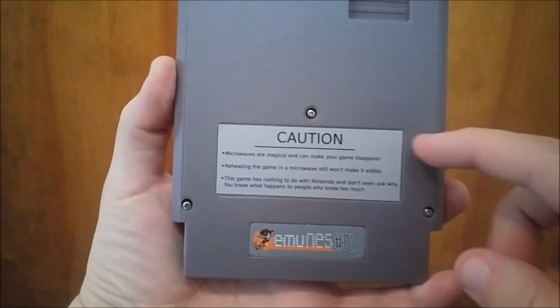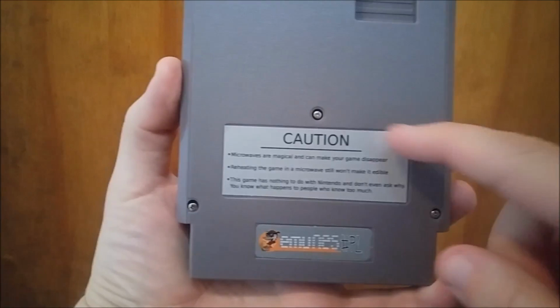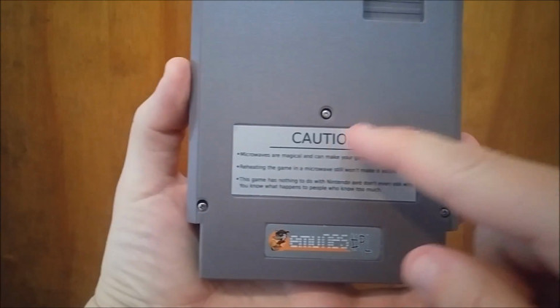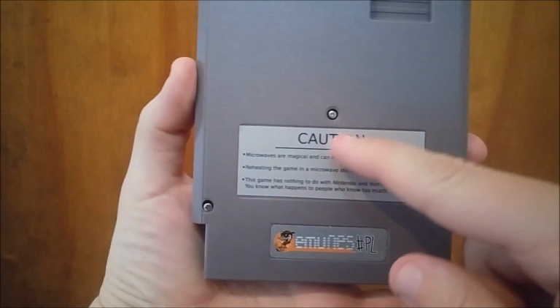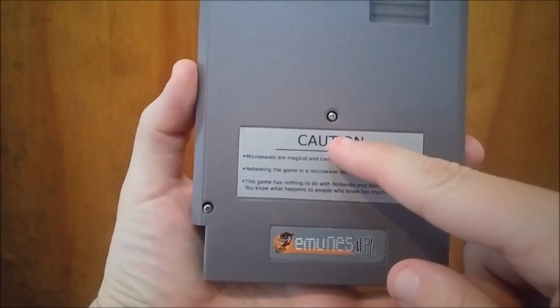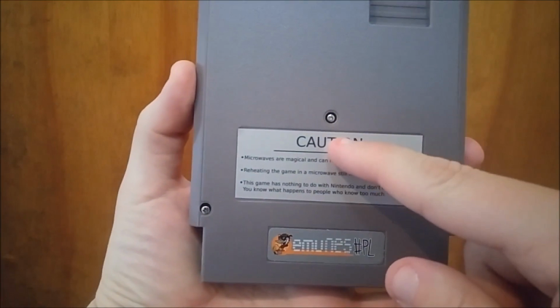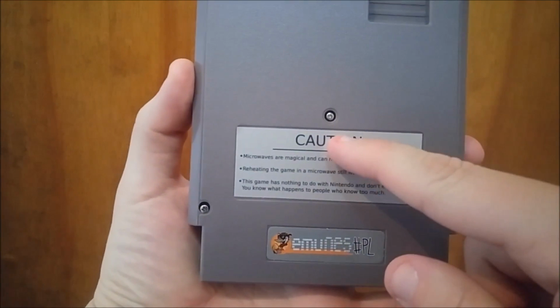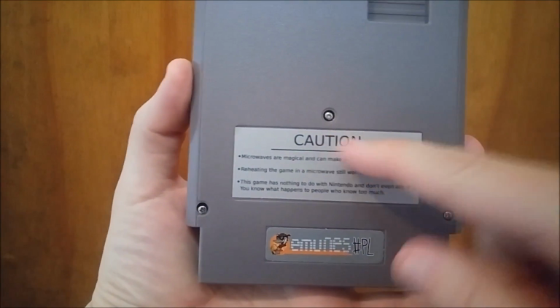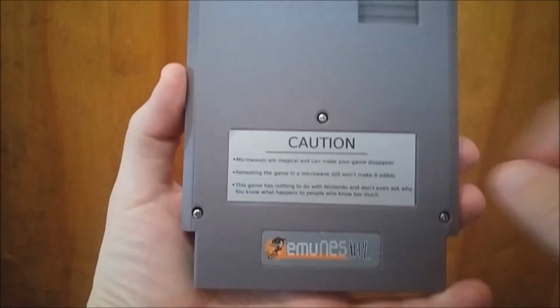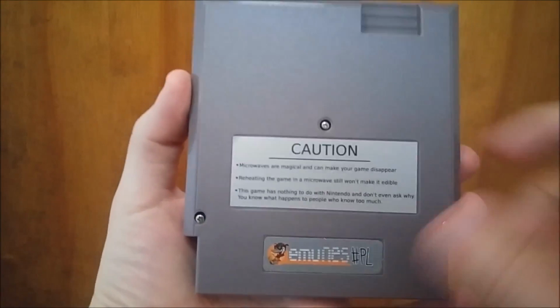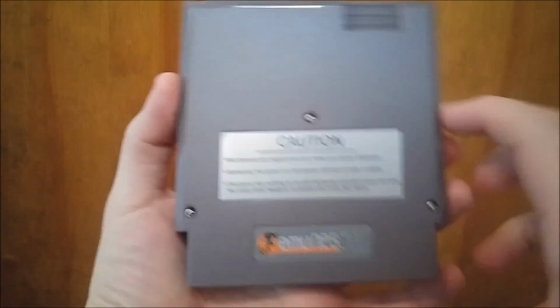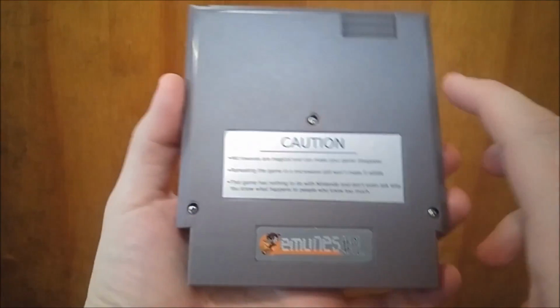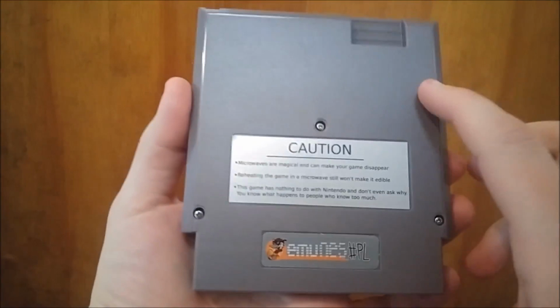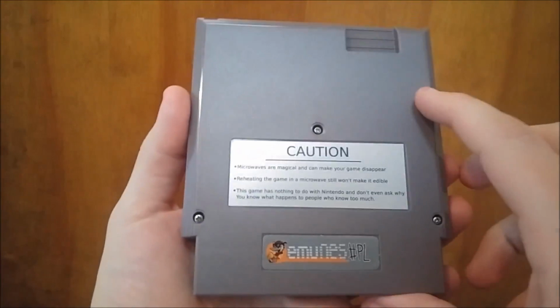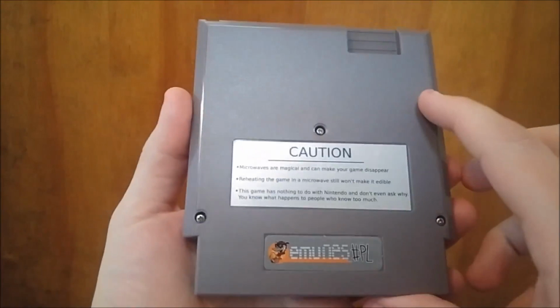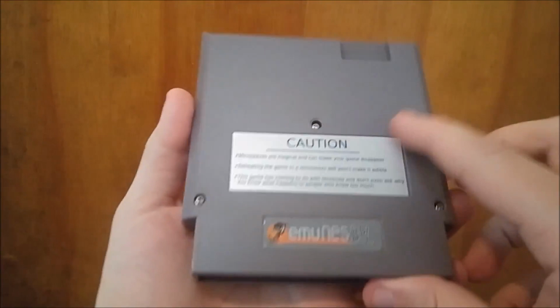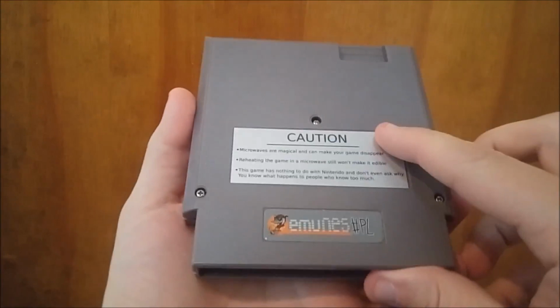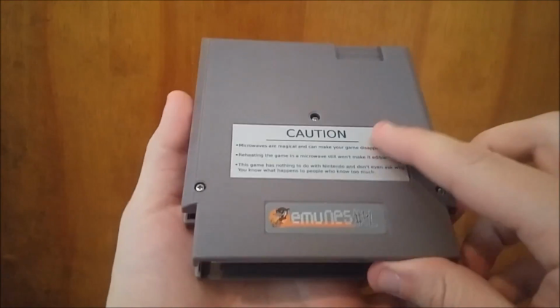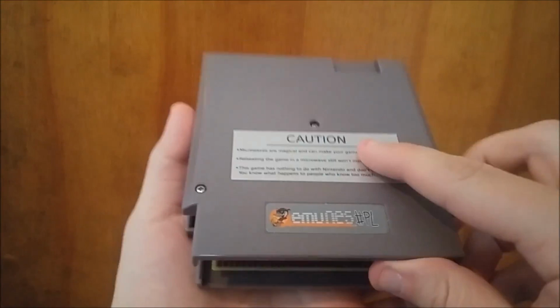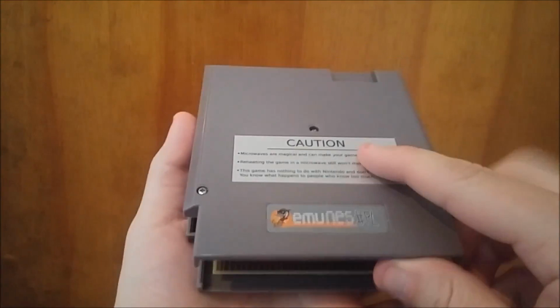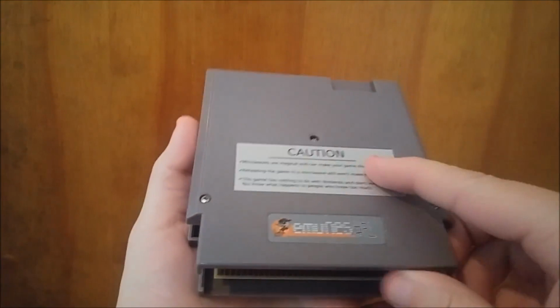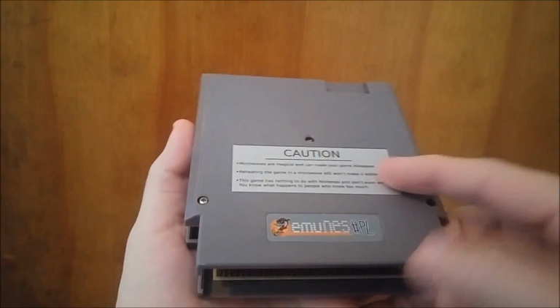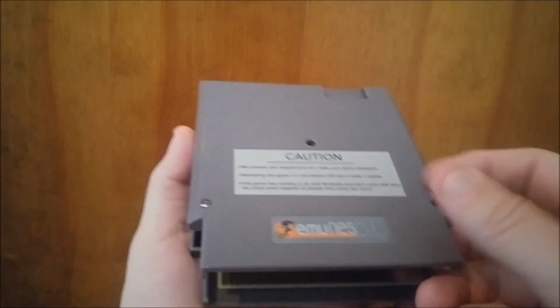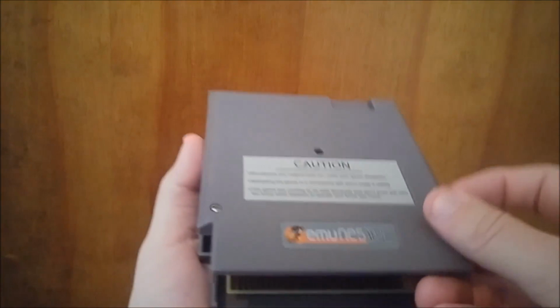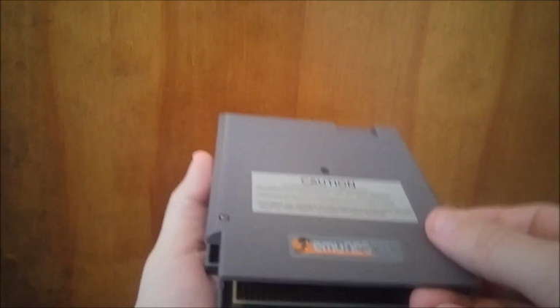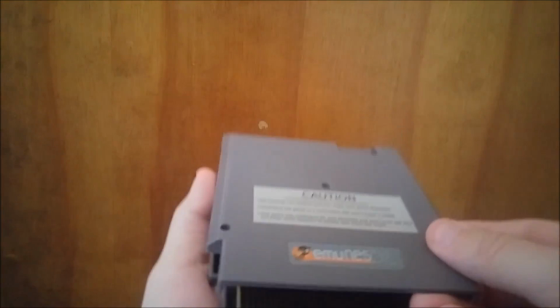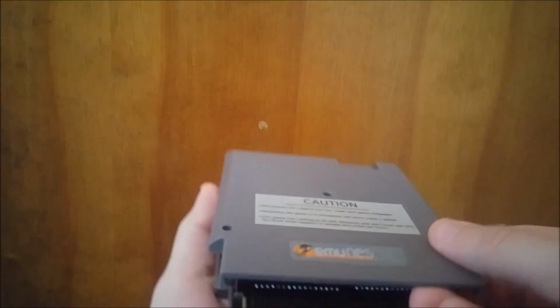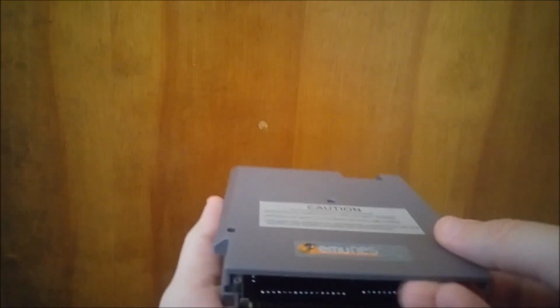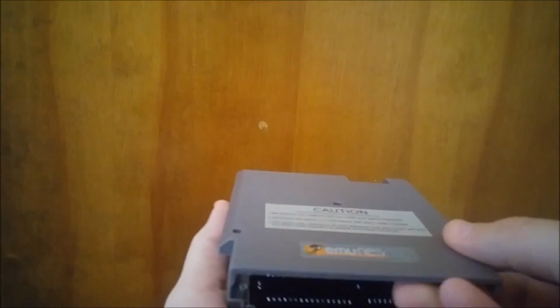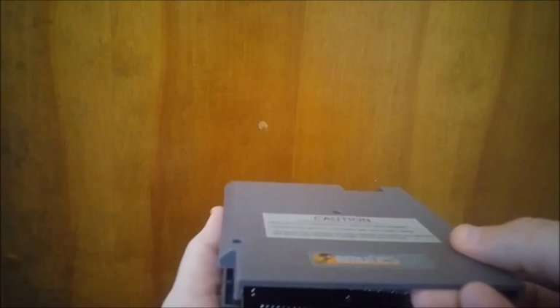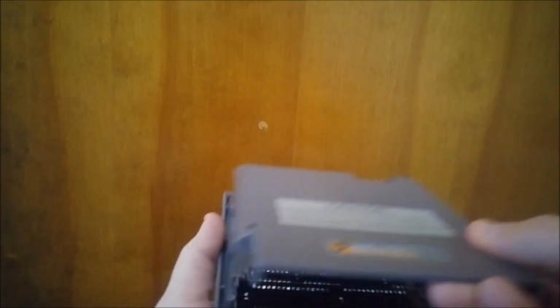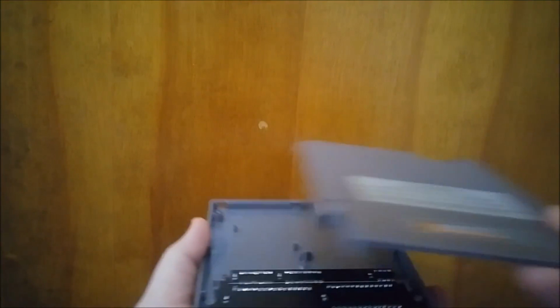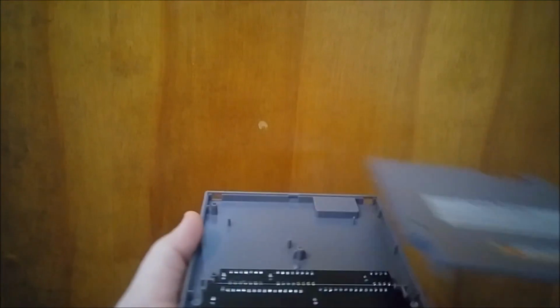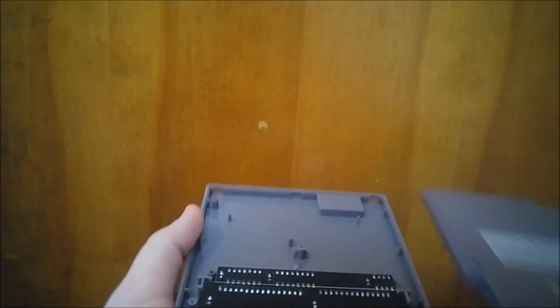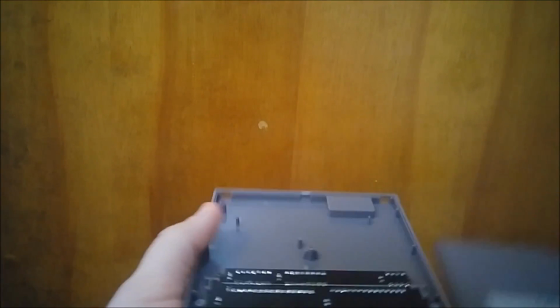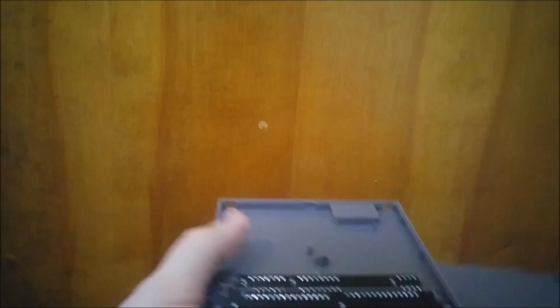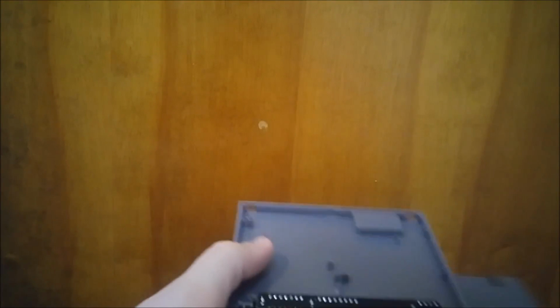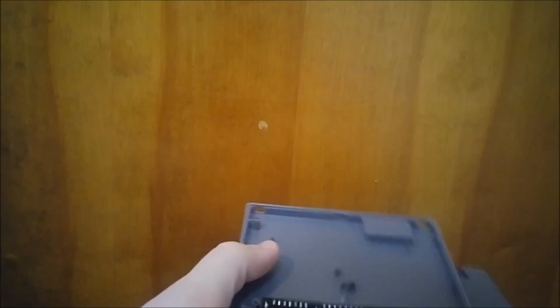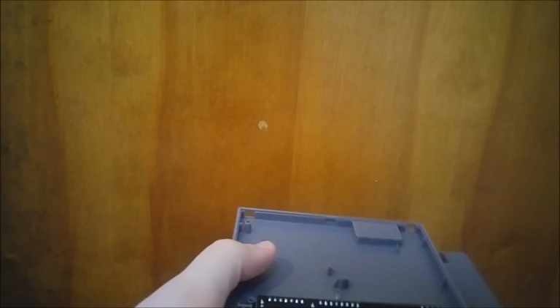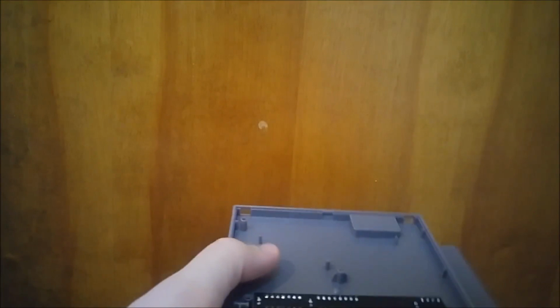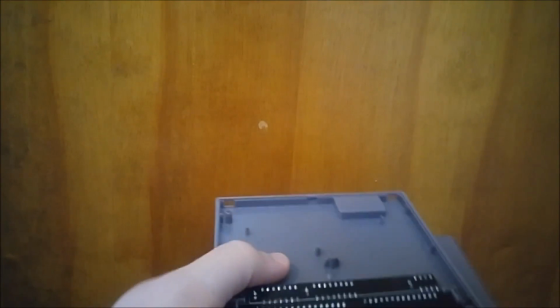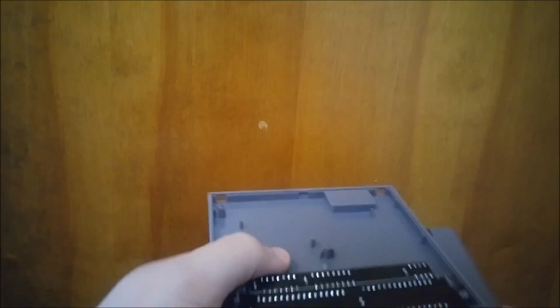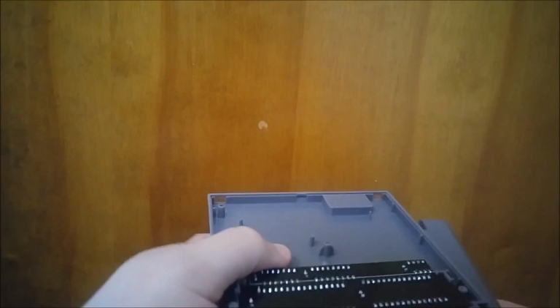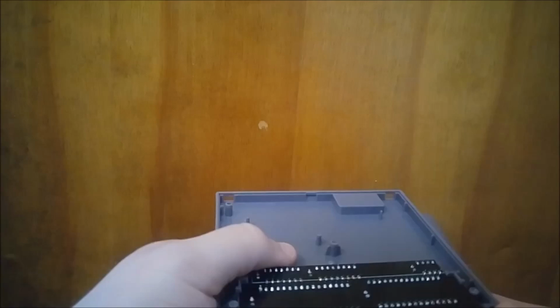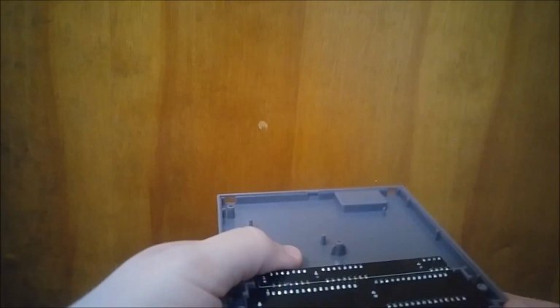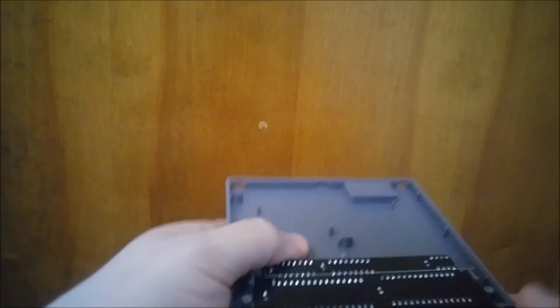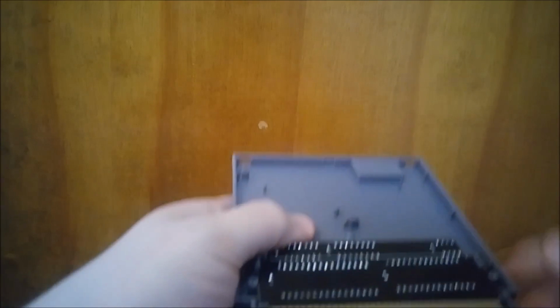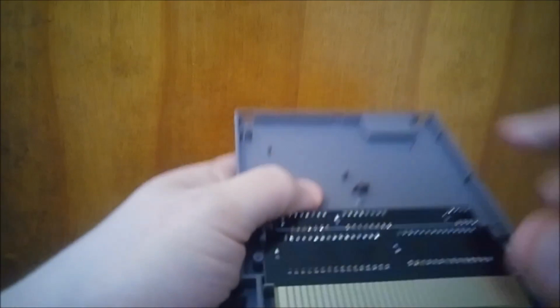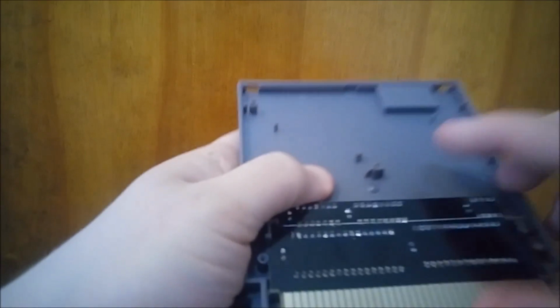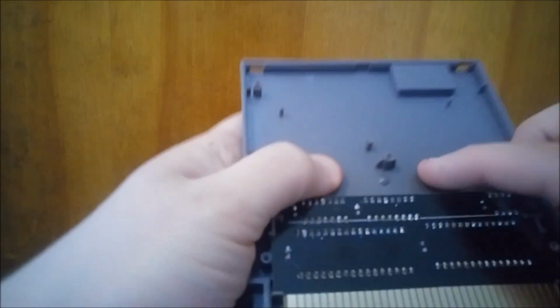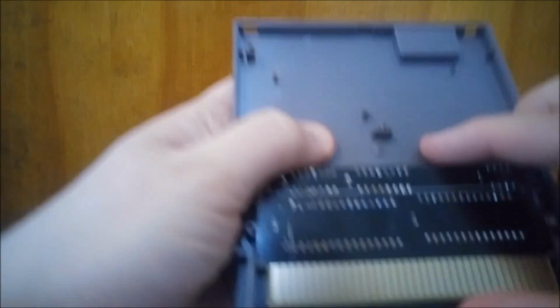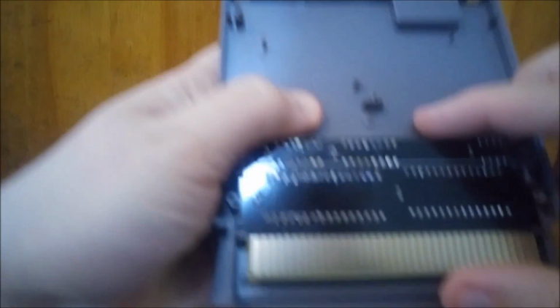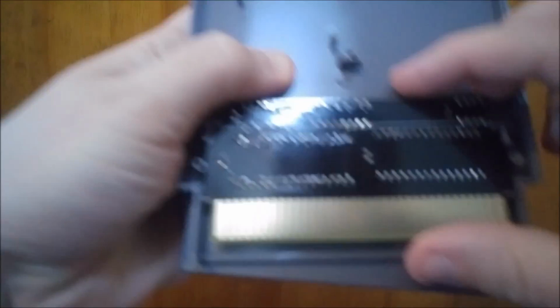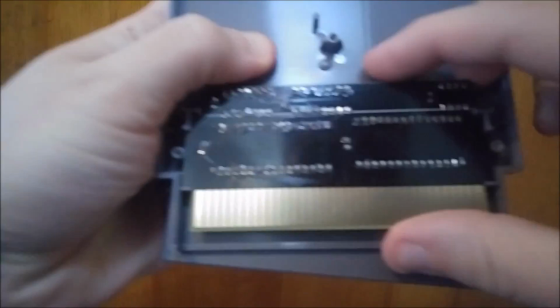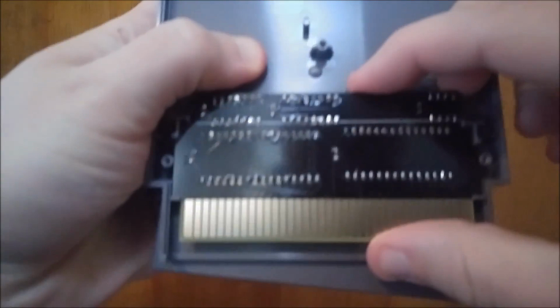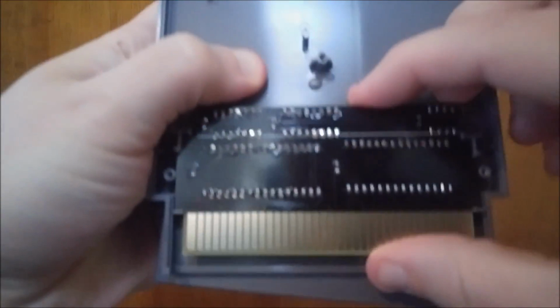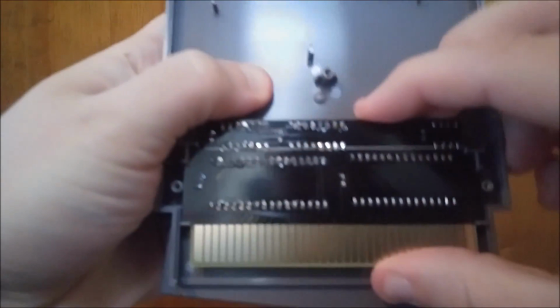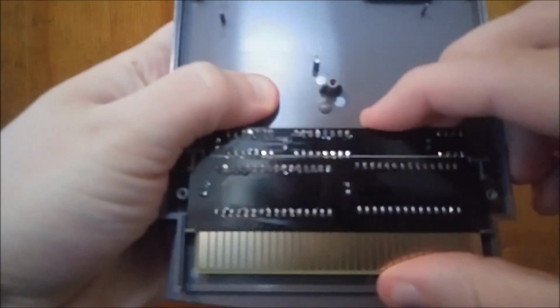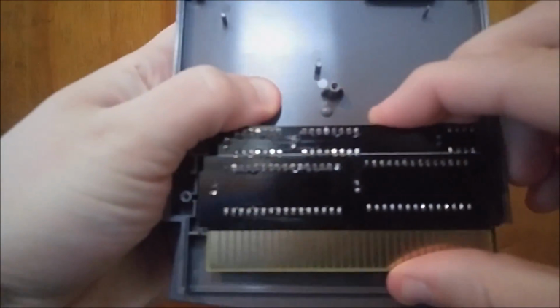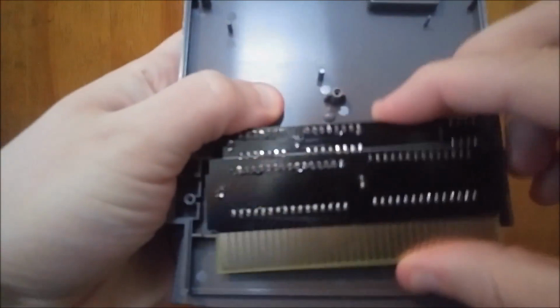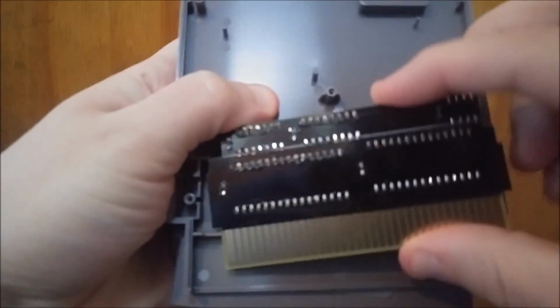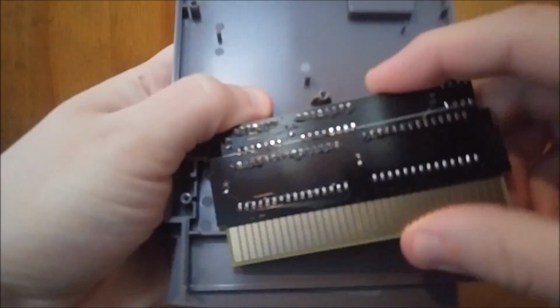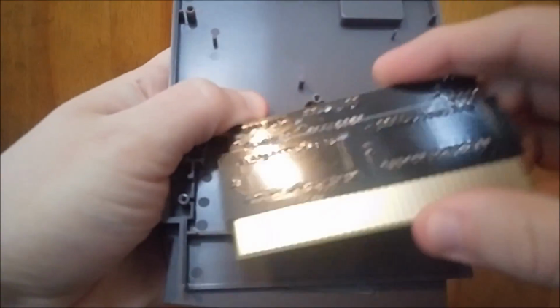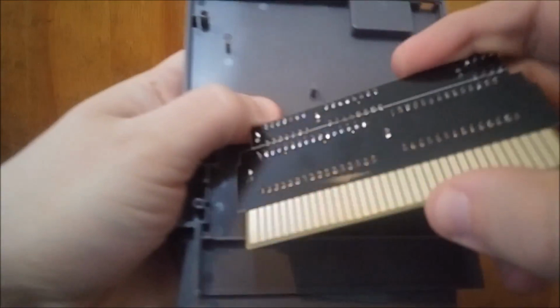Just got a couple of Phillips screws, which I already undid. And there's the PCB.